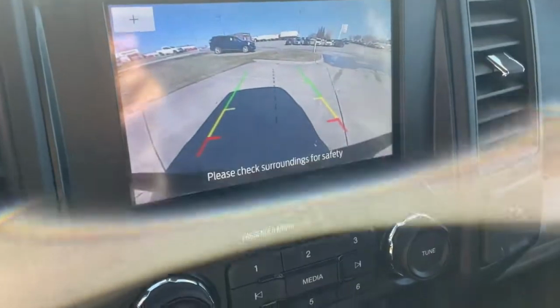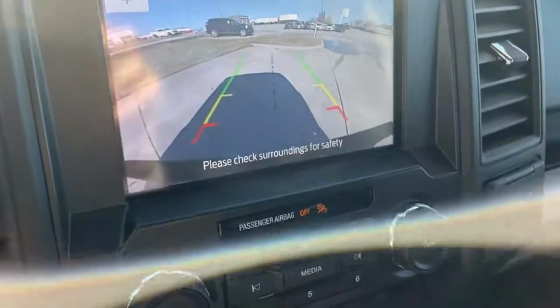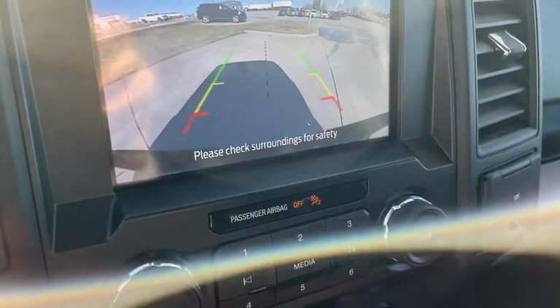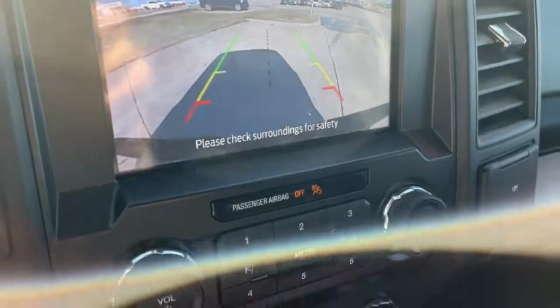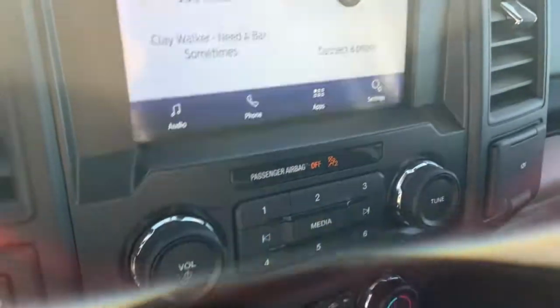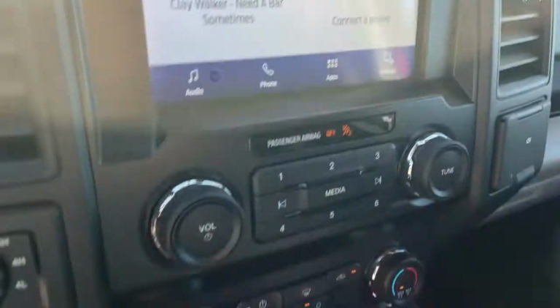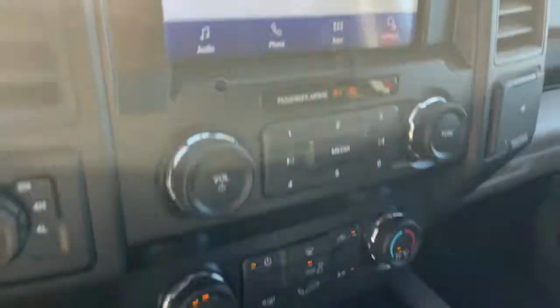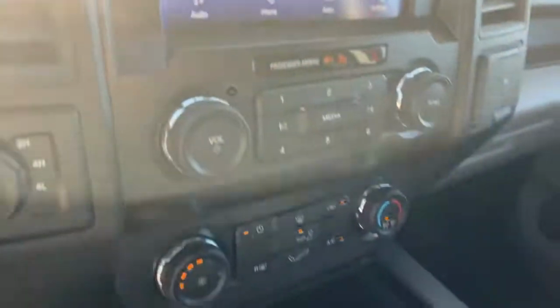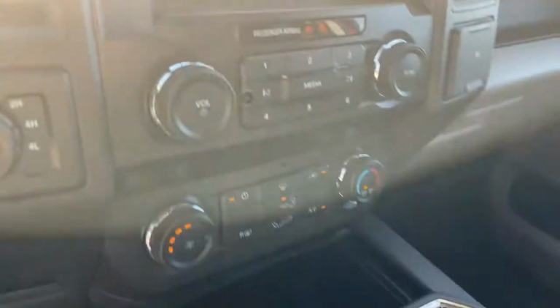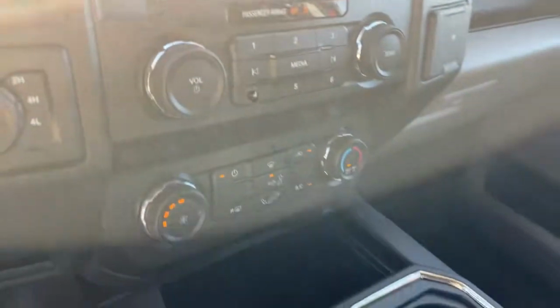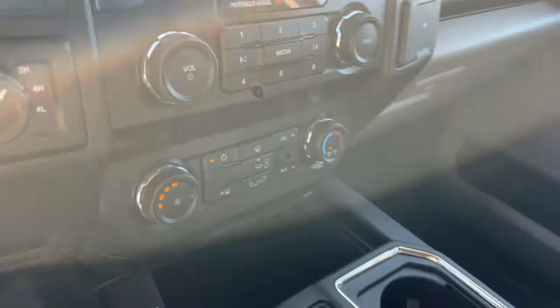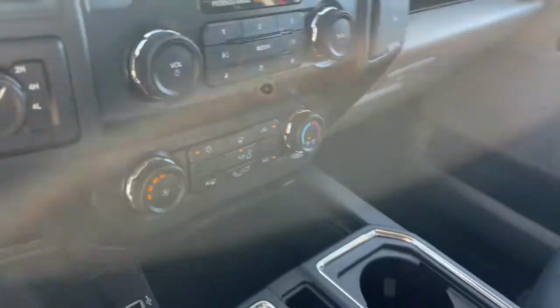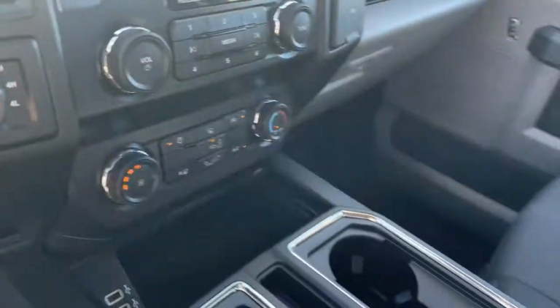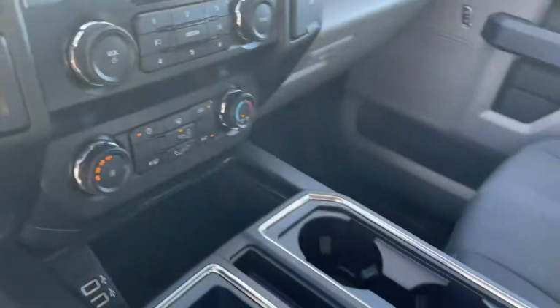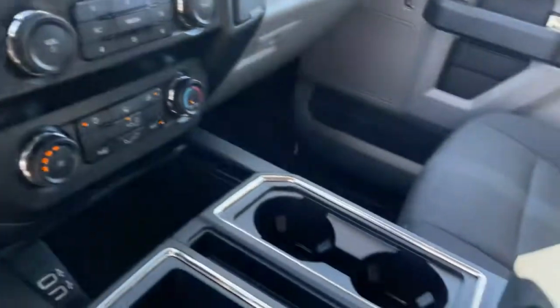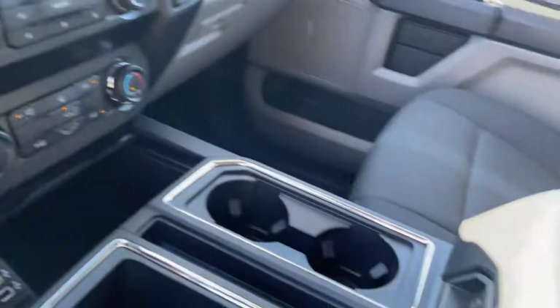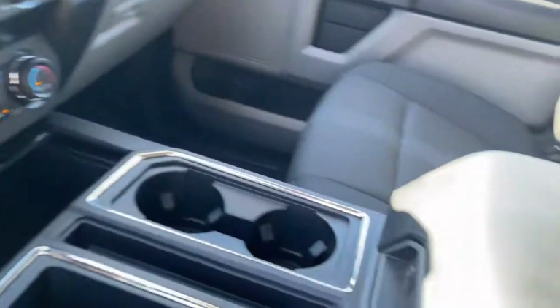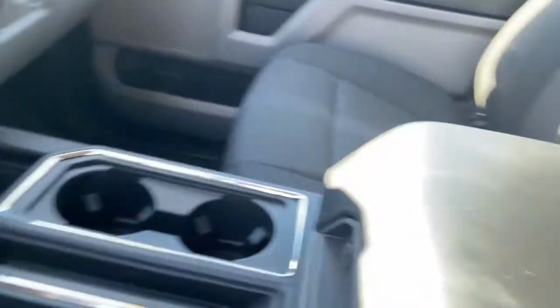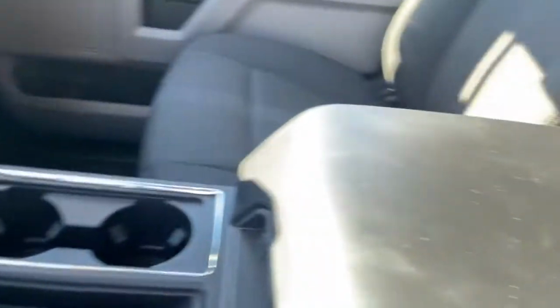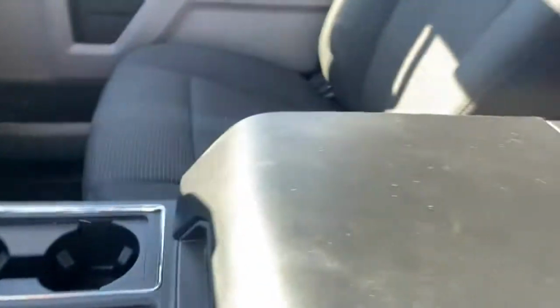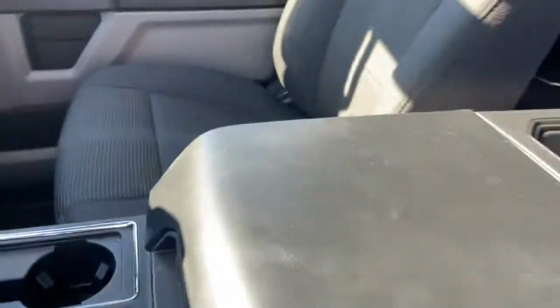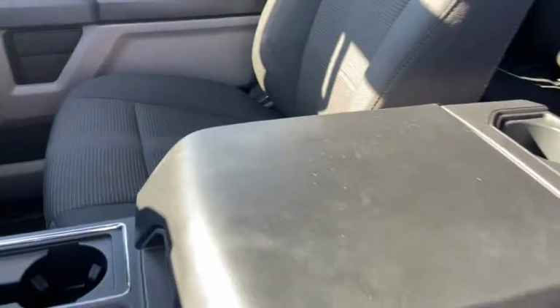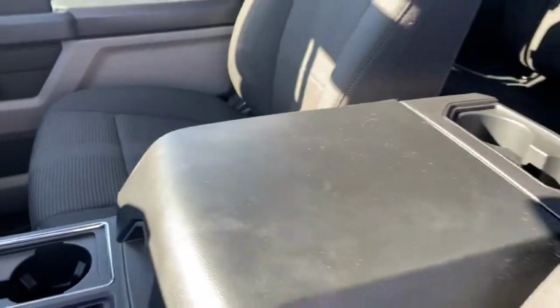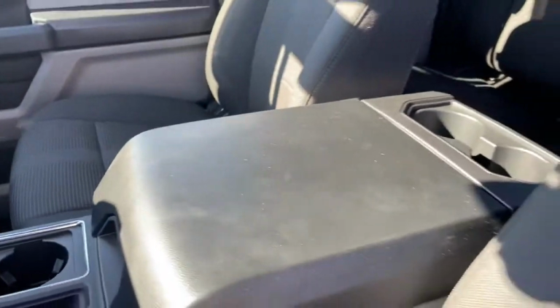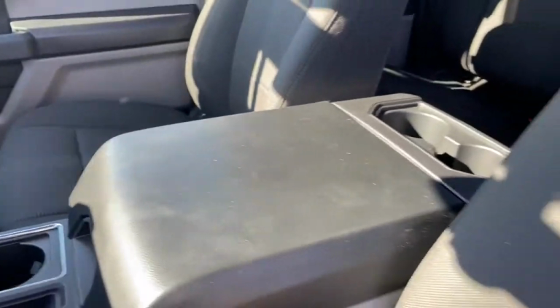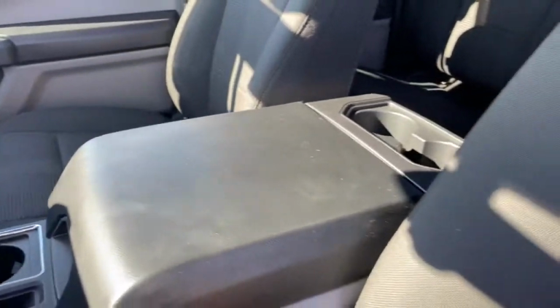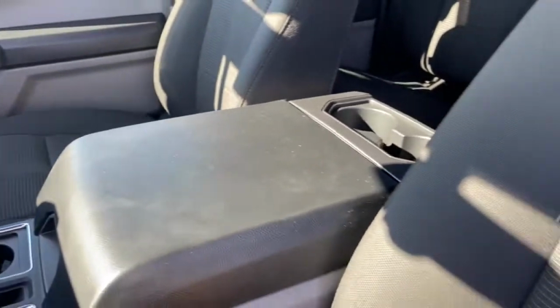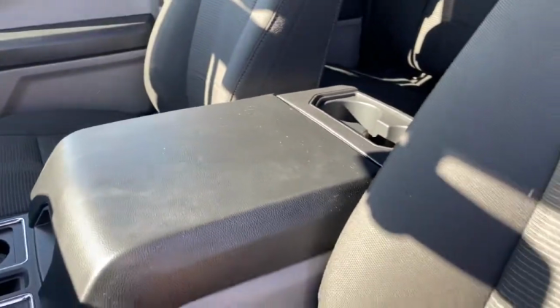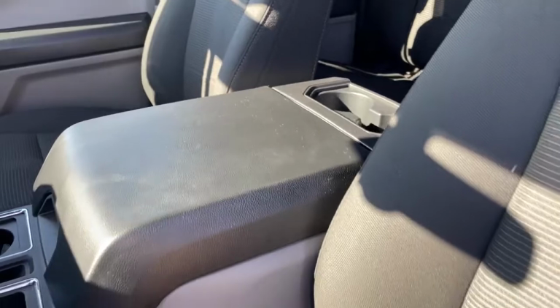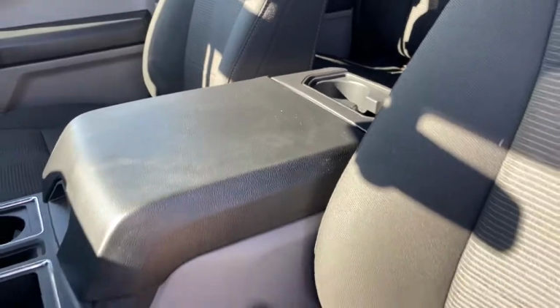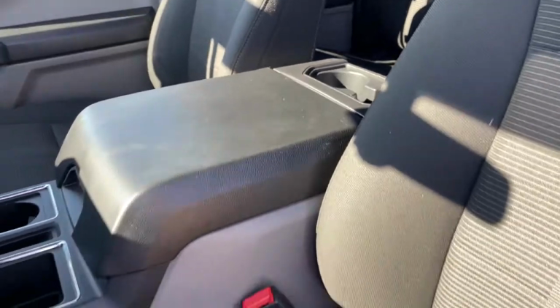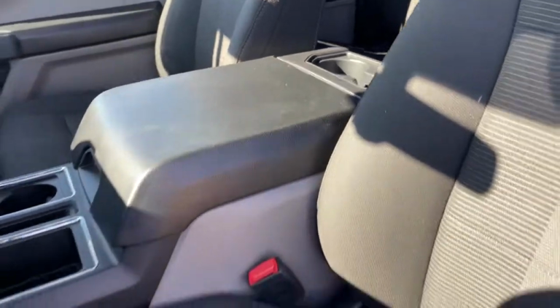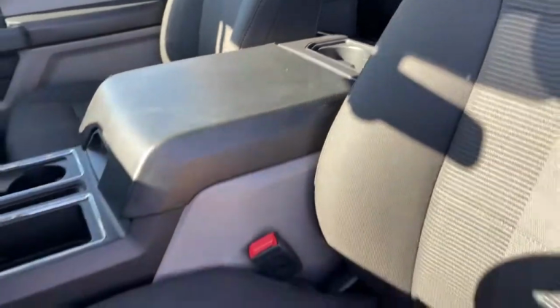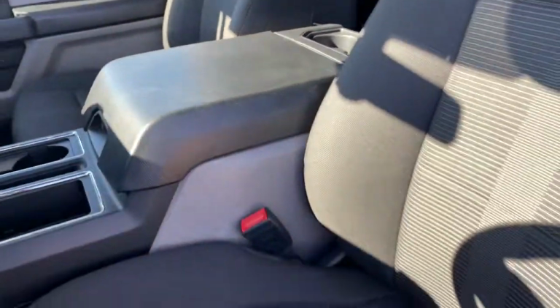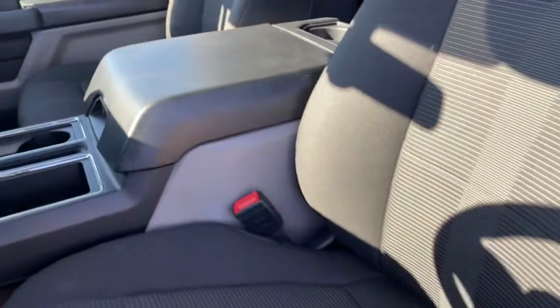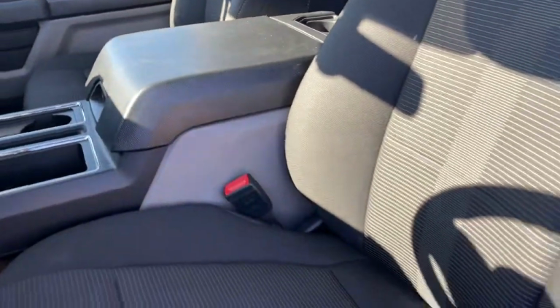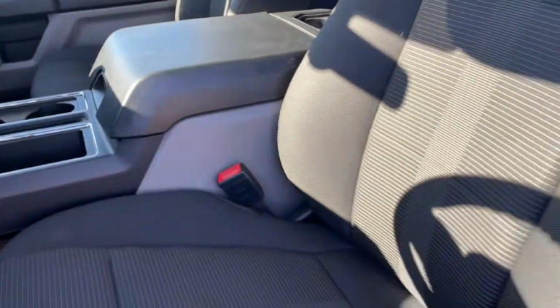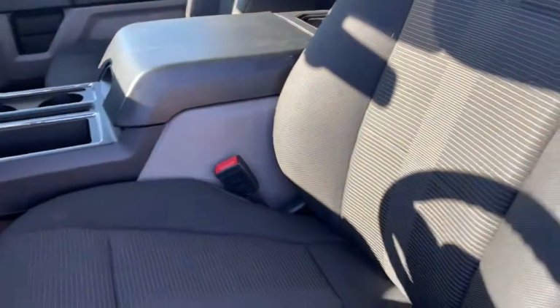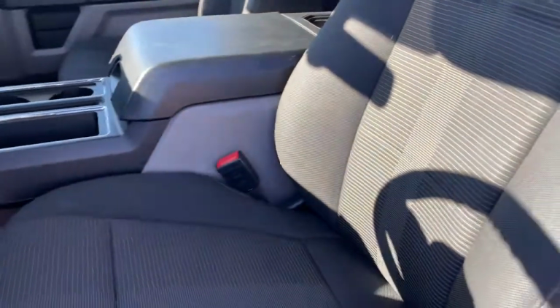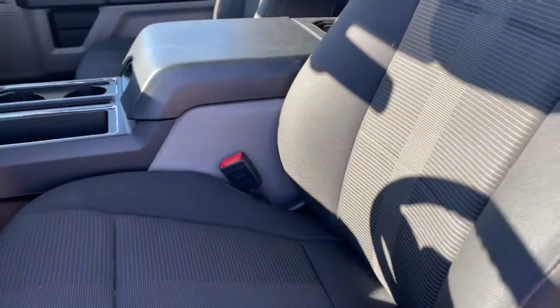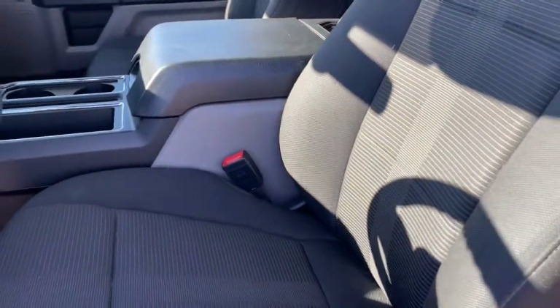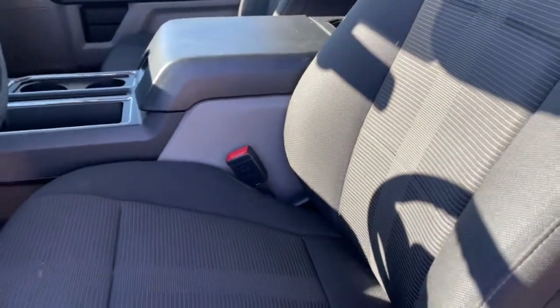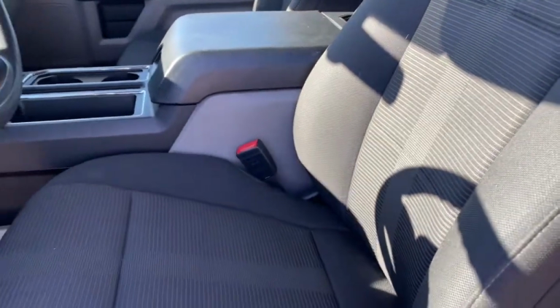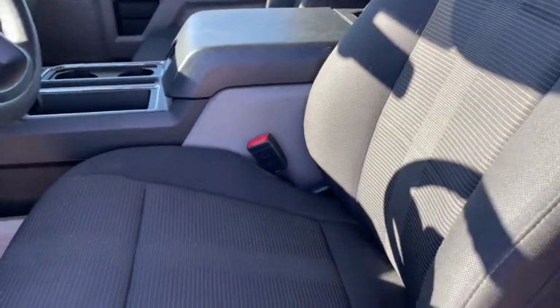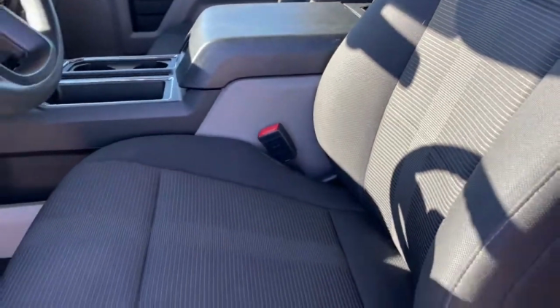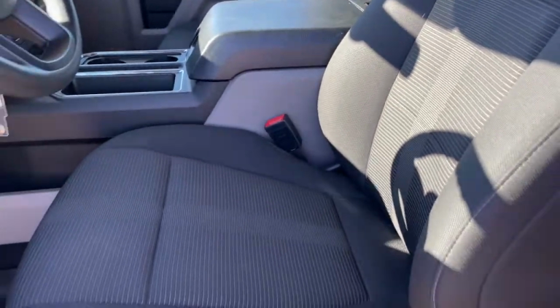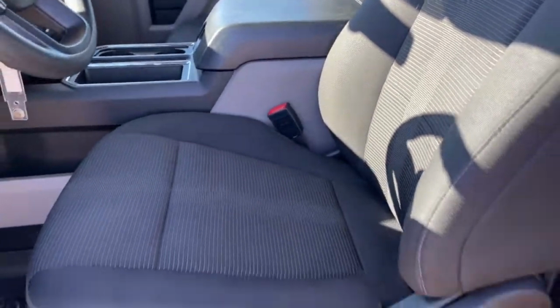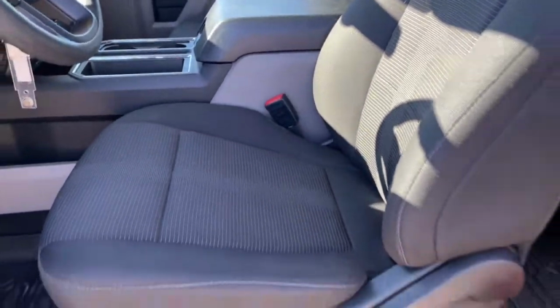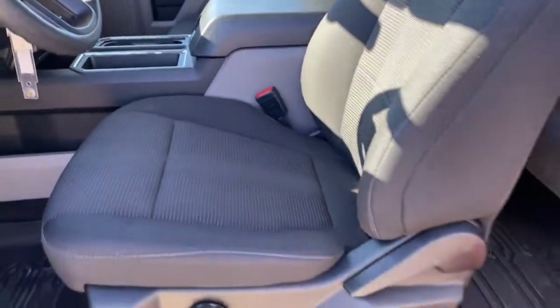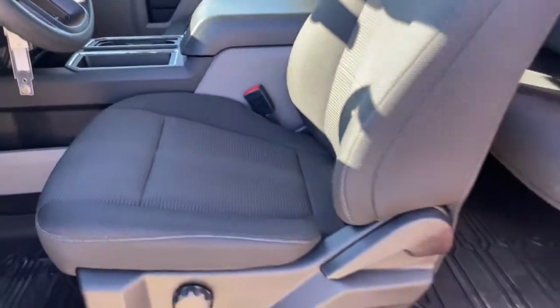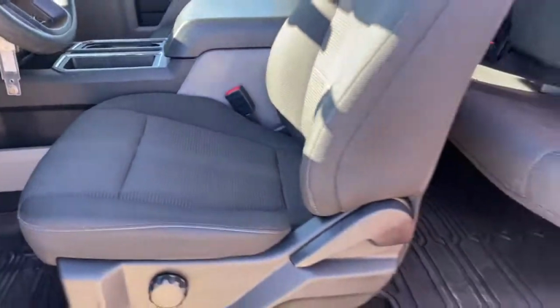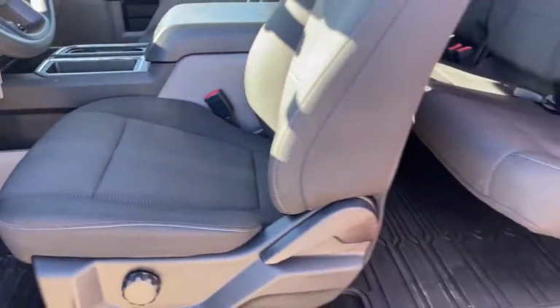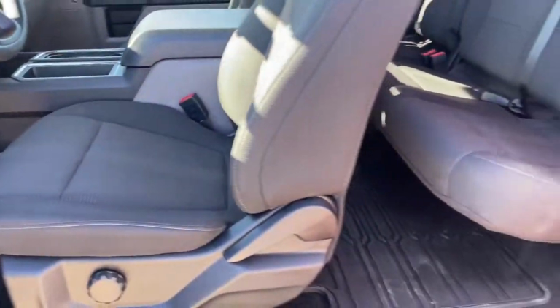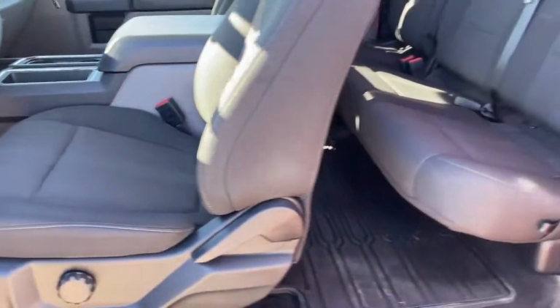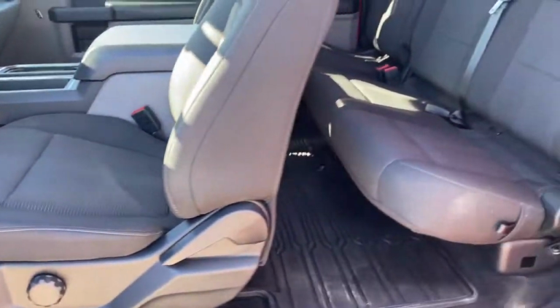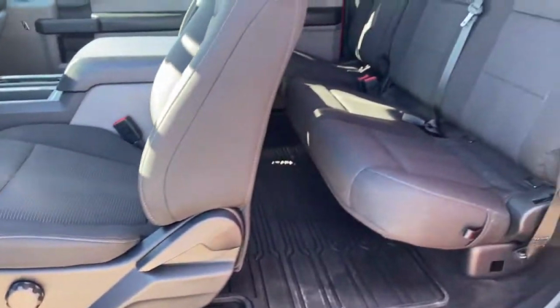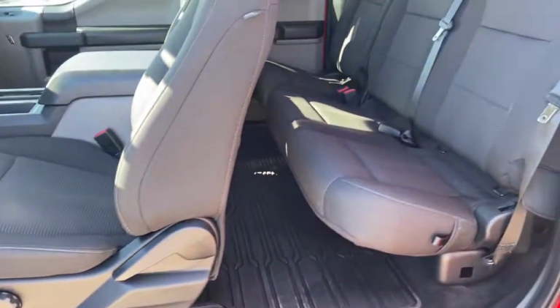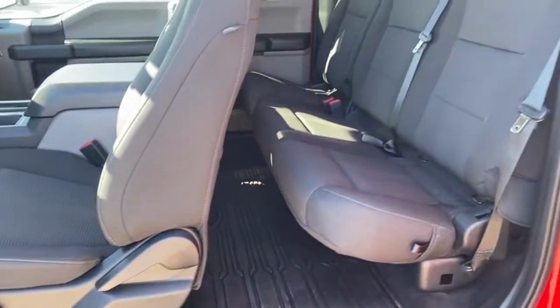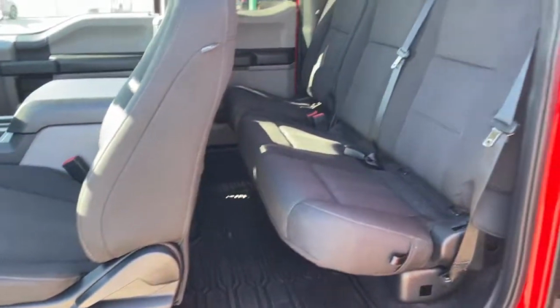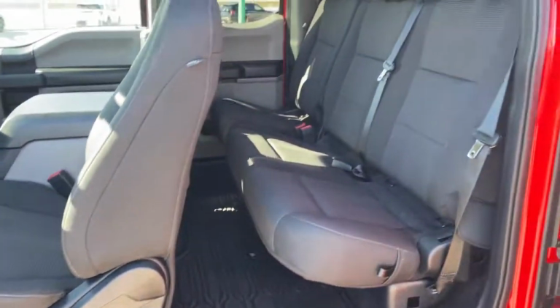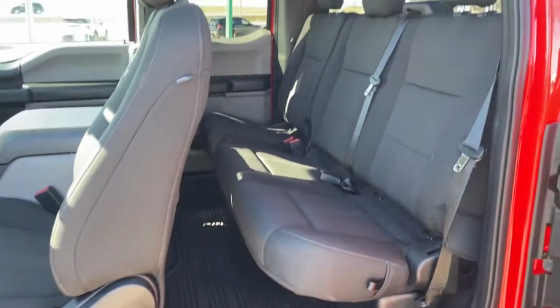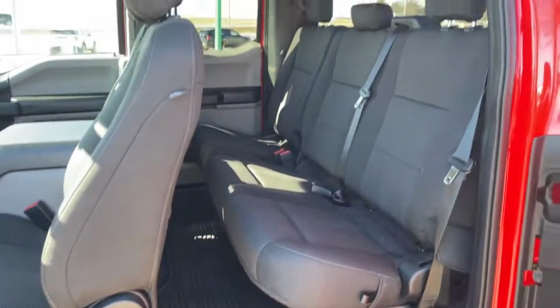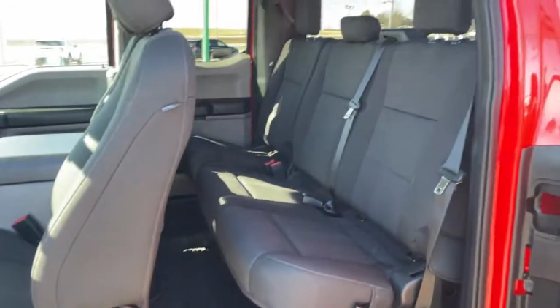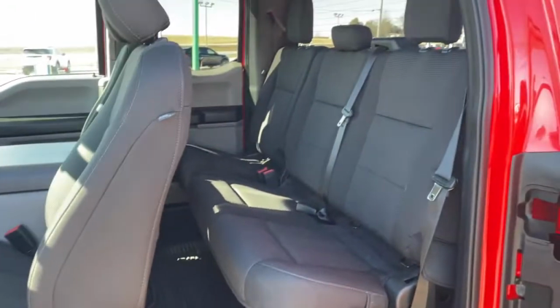Some of the great options this vehicle comes with: fog lamps, electronic stability control, cruise control, four-wheel disc brakes, and power steering.